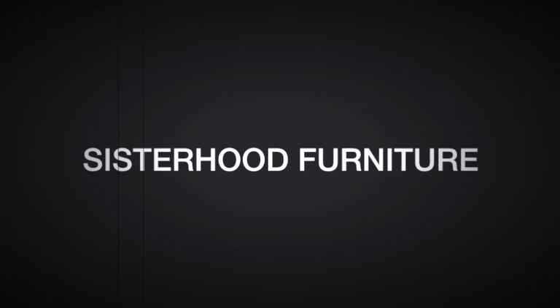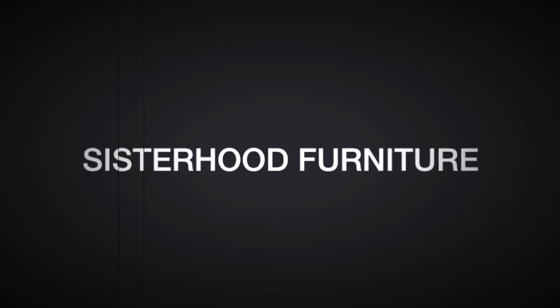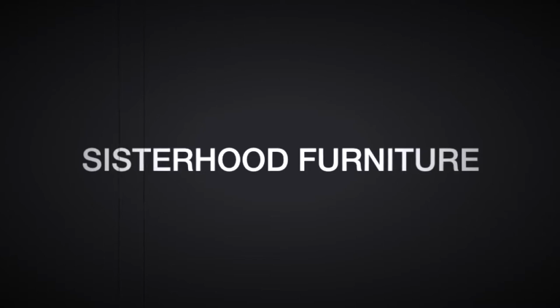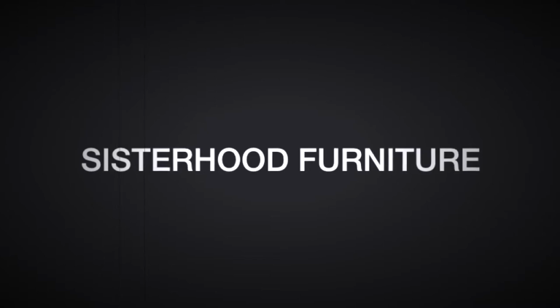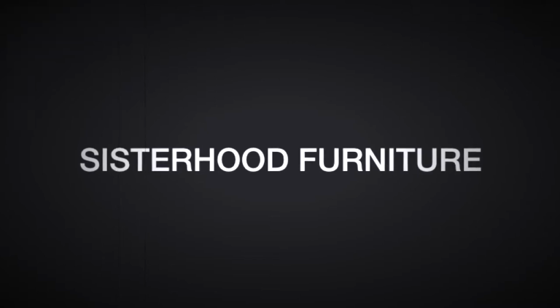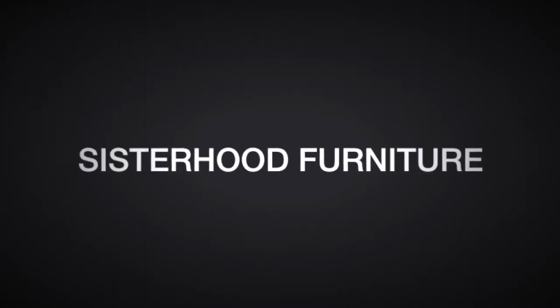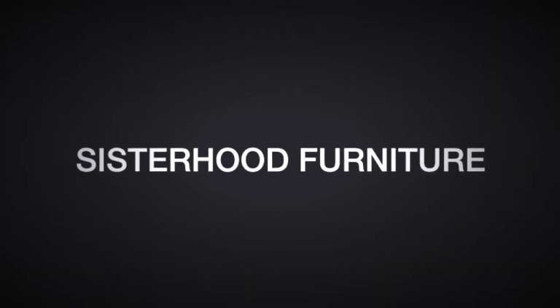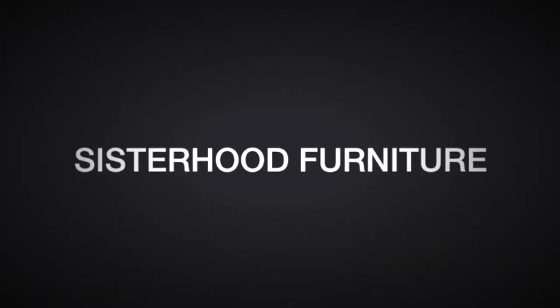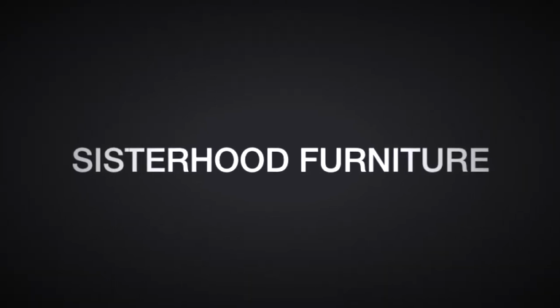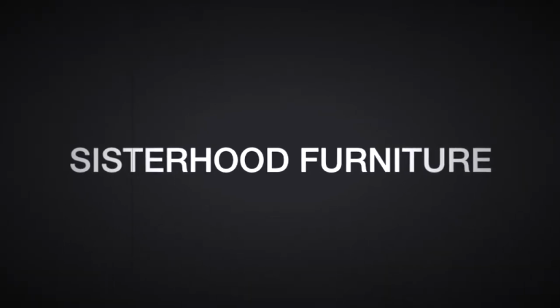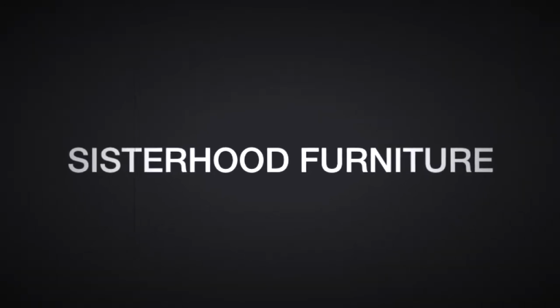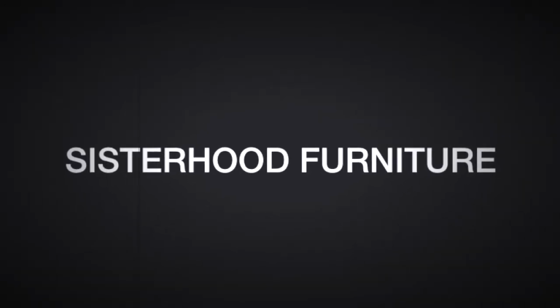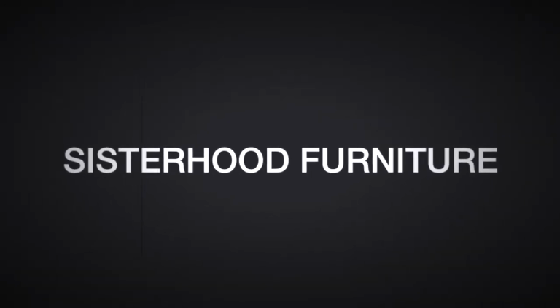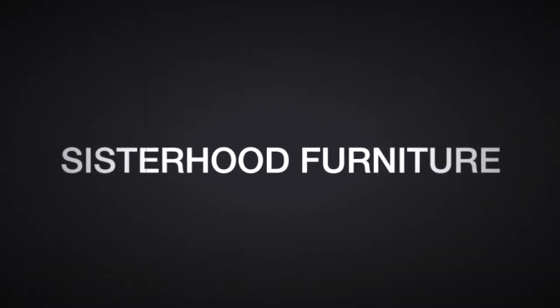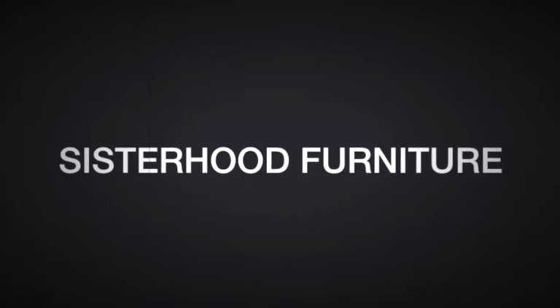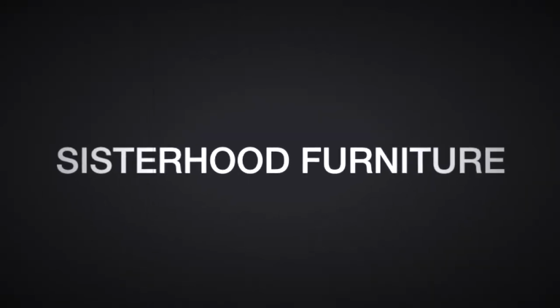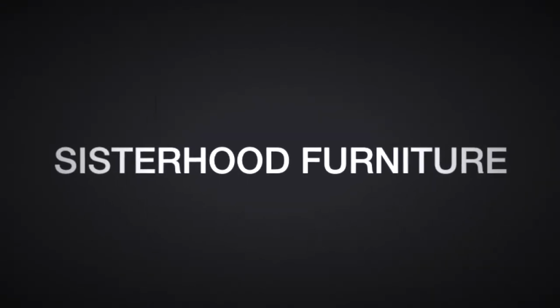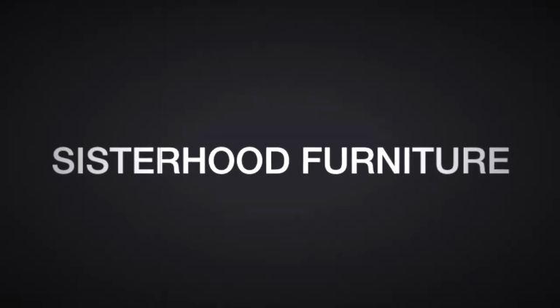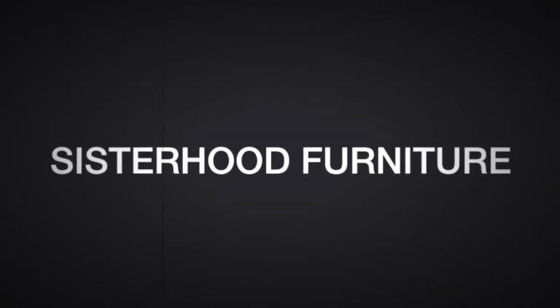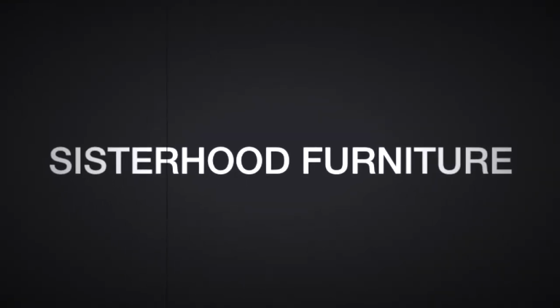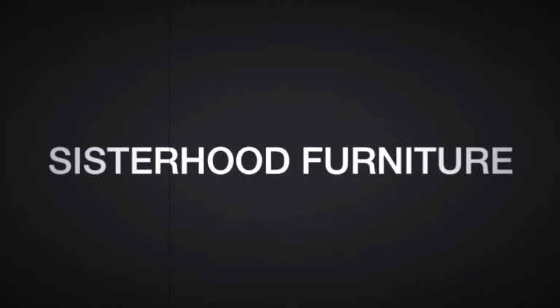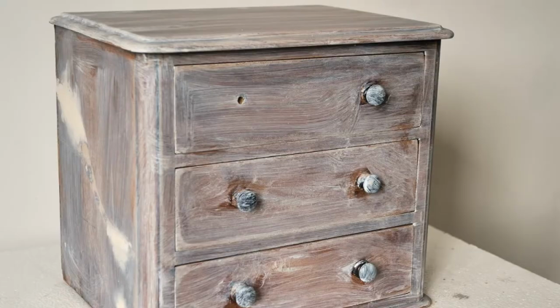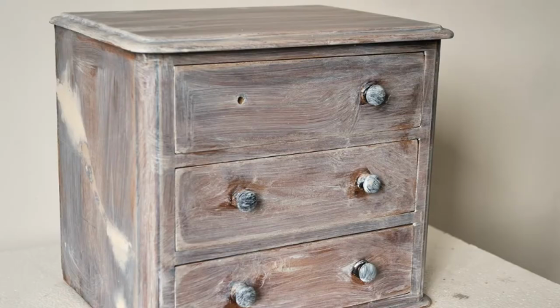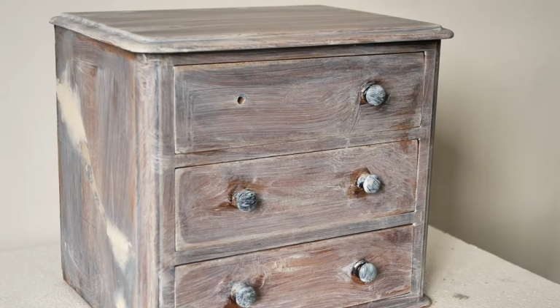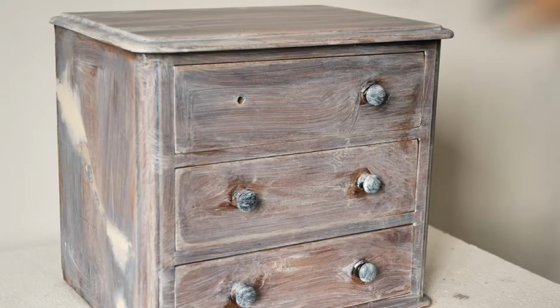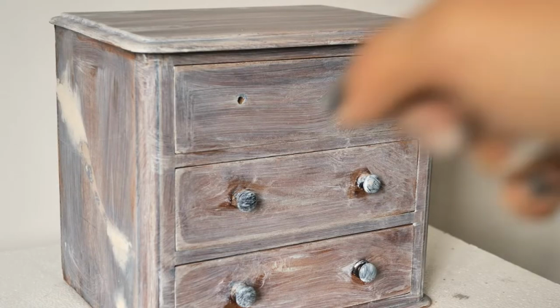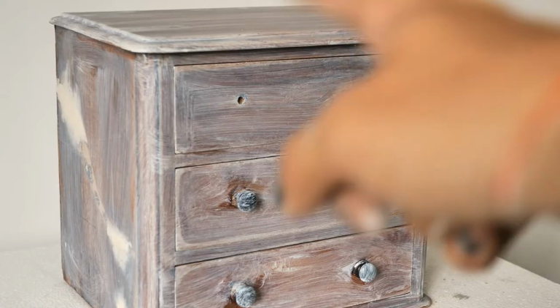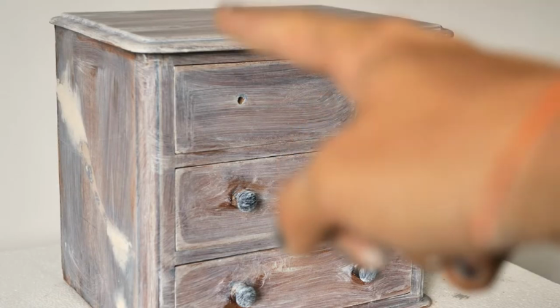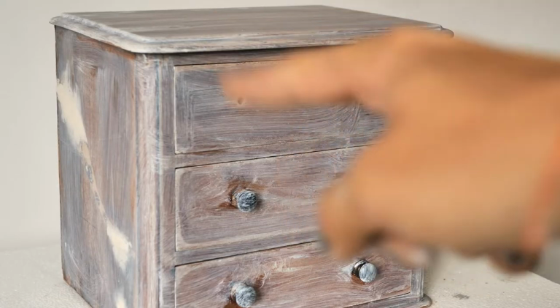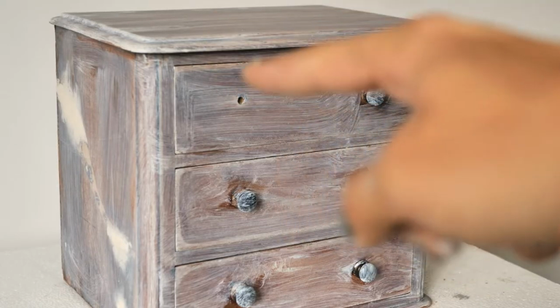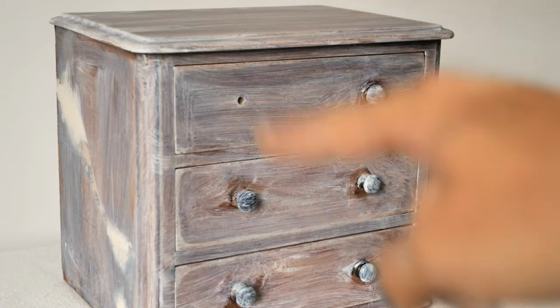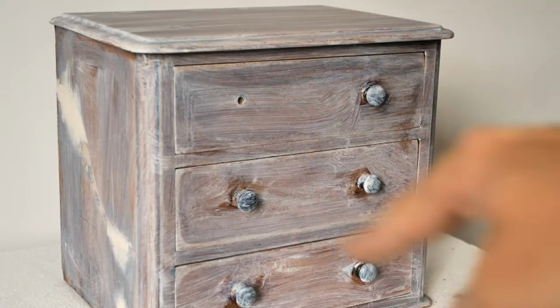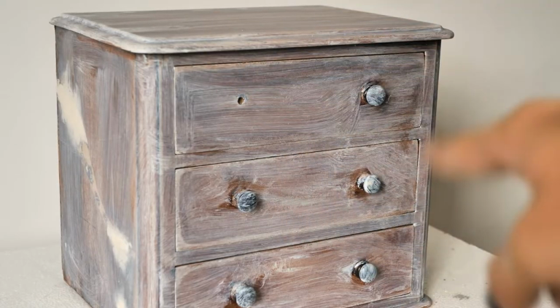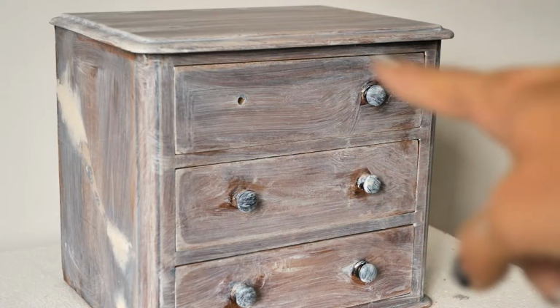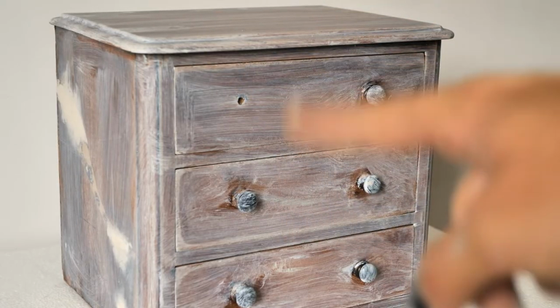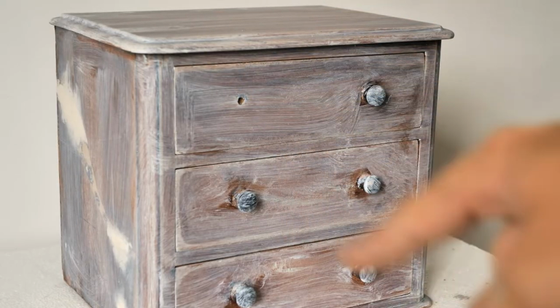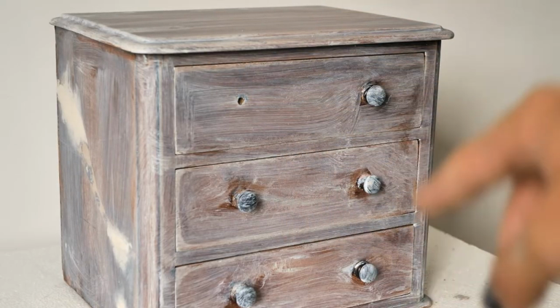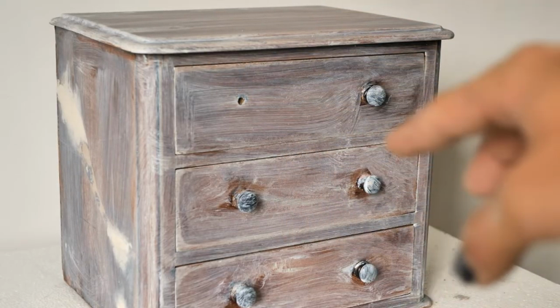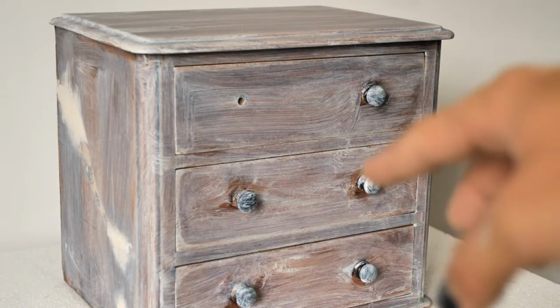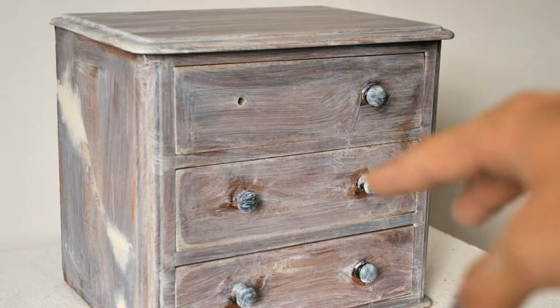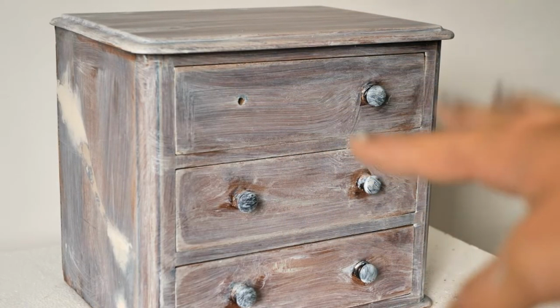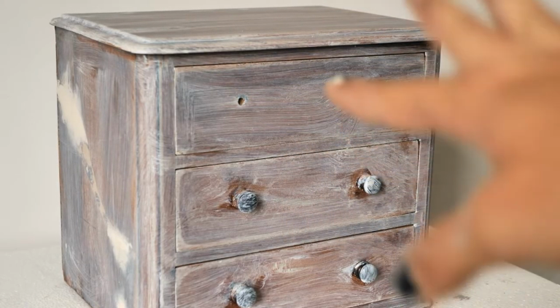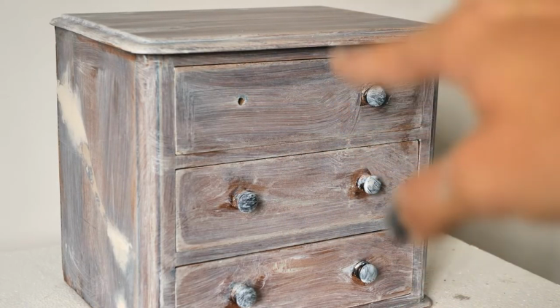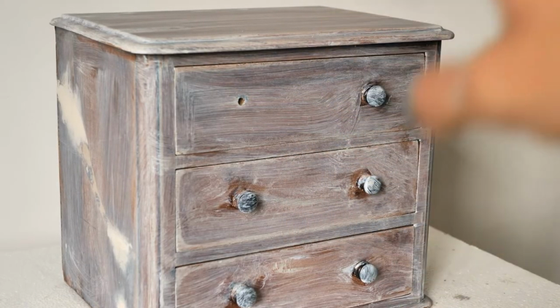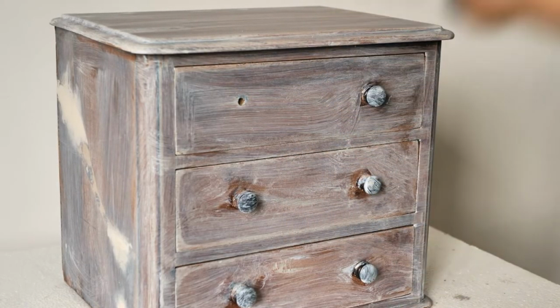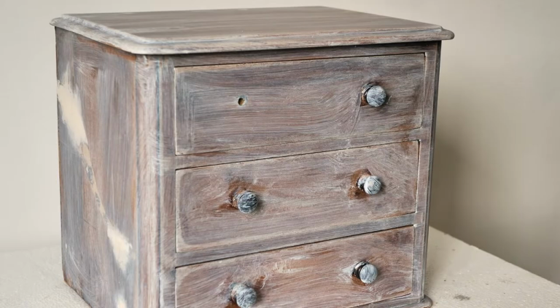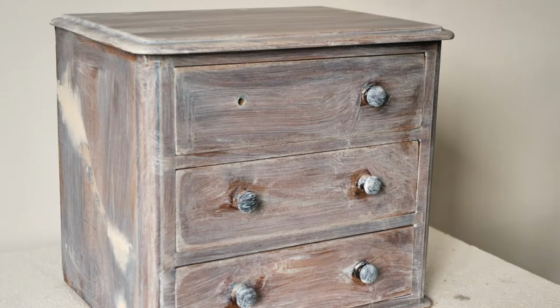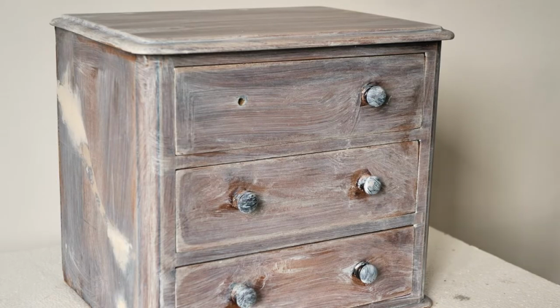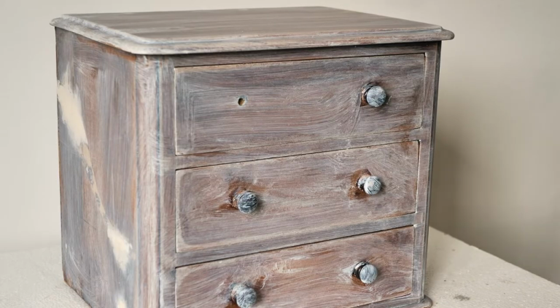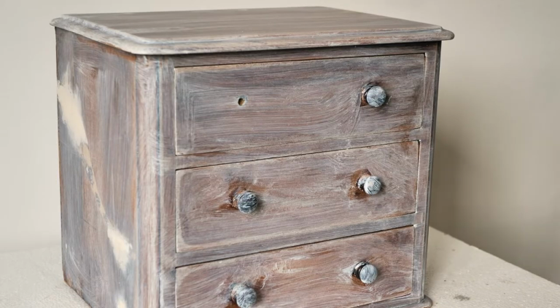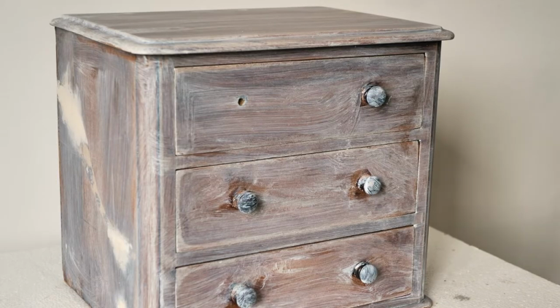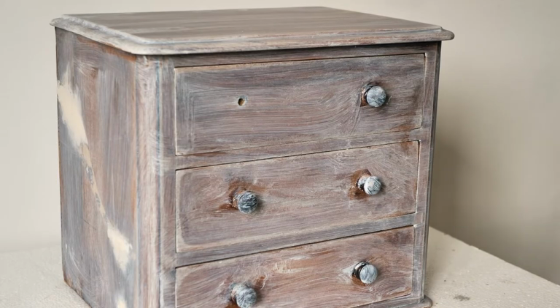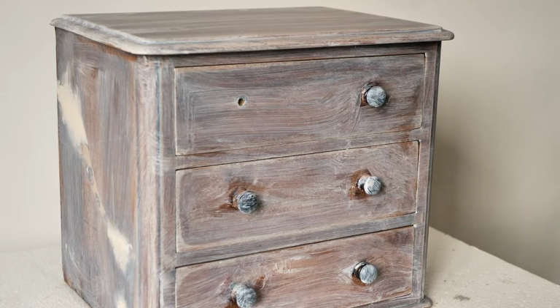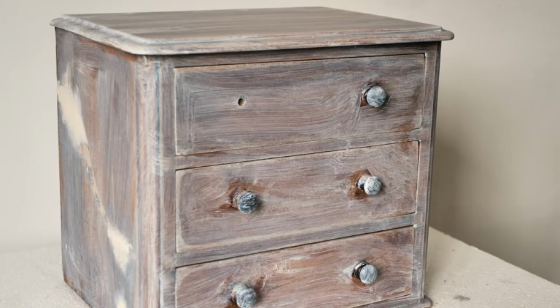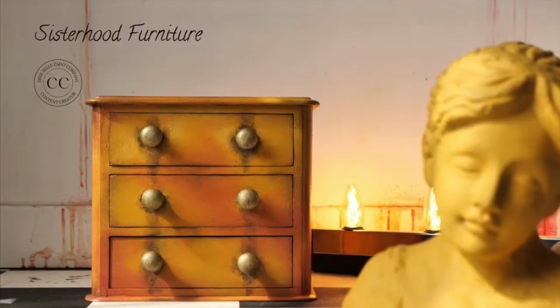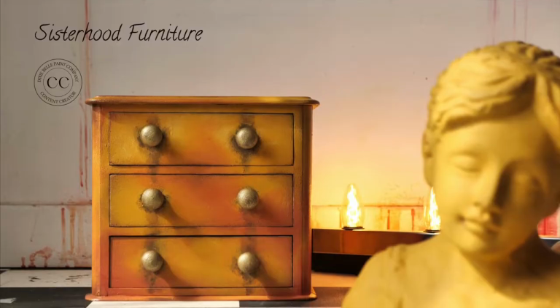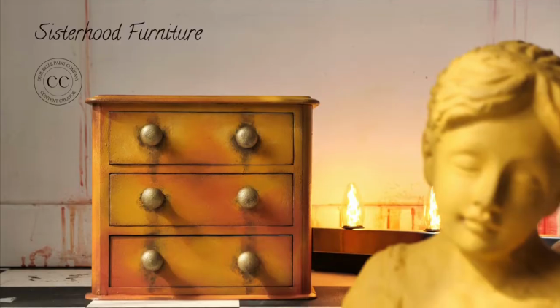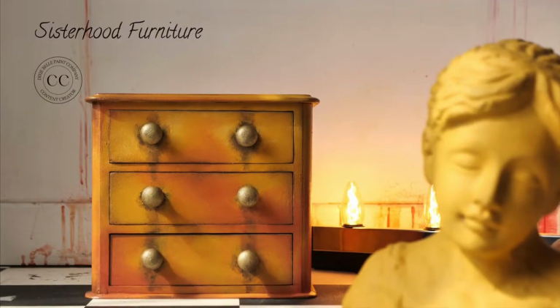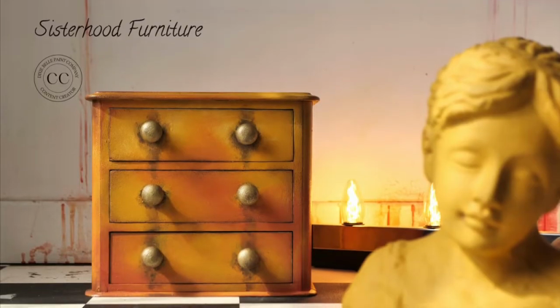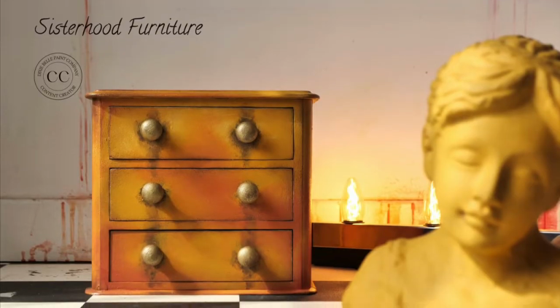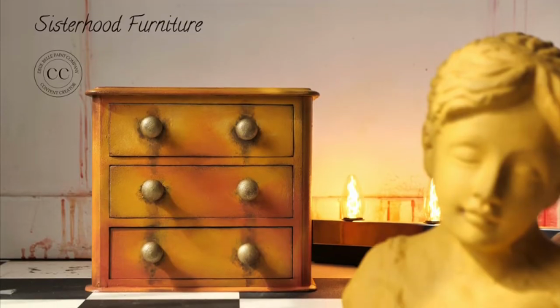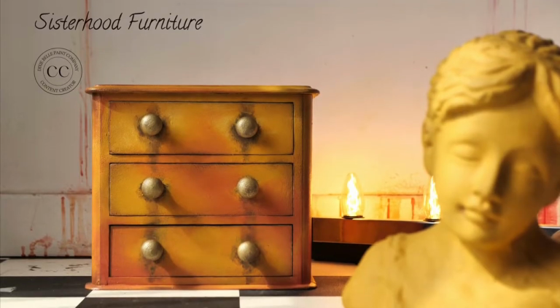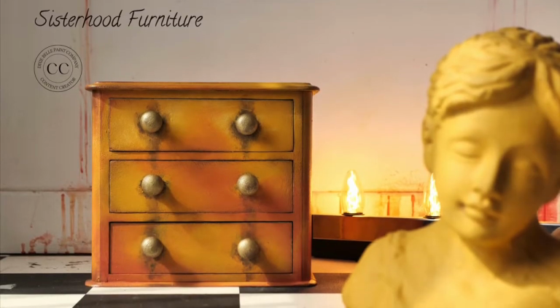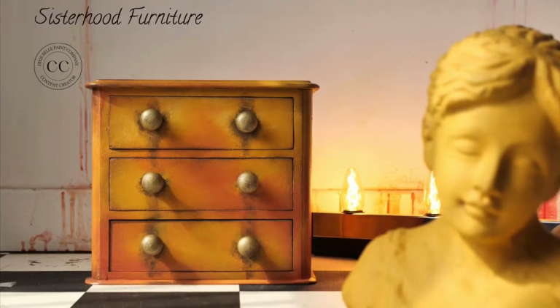Aloha everyone! In this tutorial we will be working on this jewelry box and transform it into this.